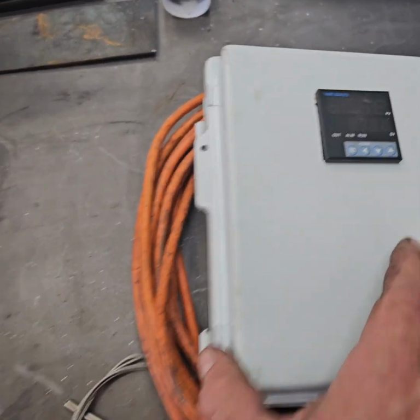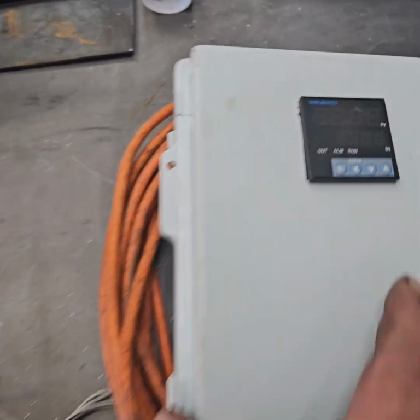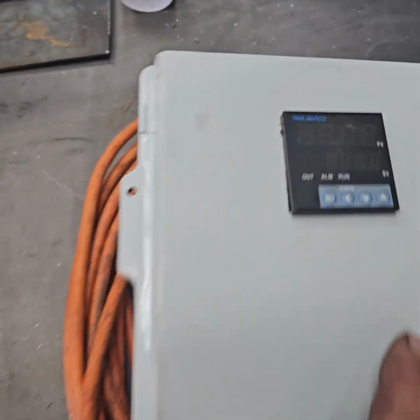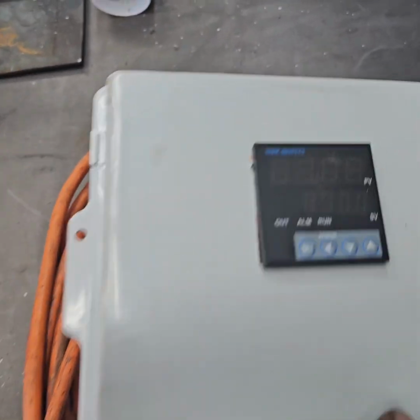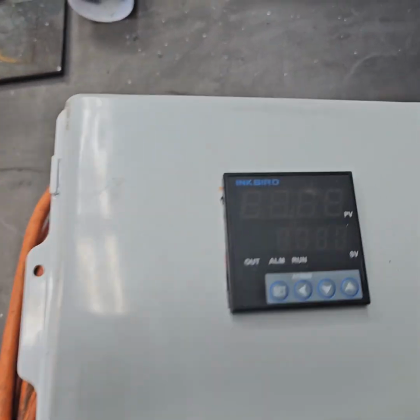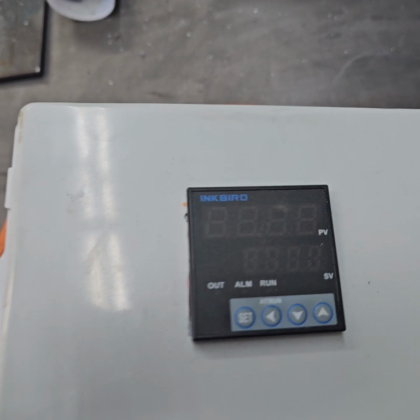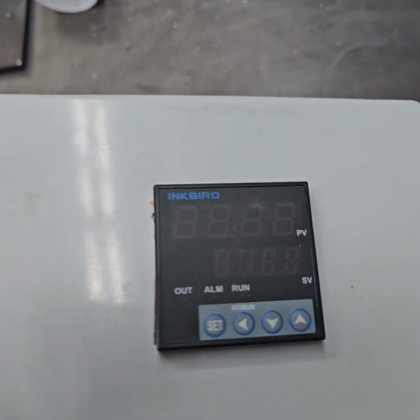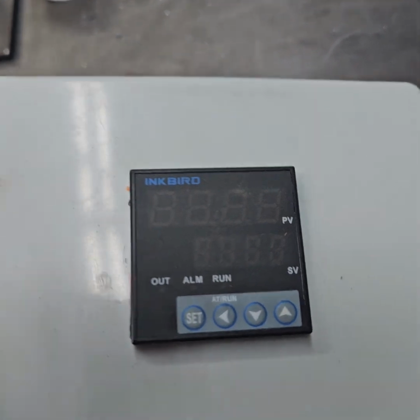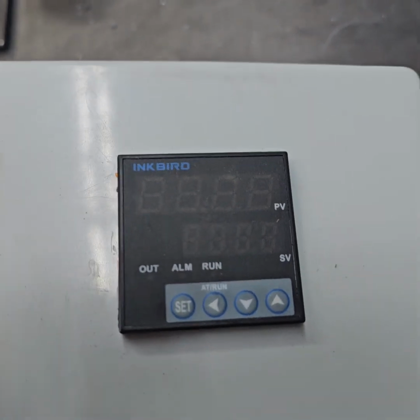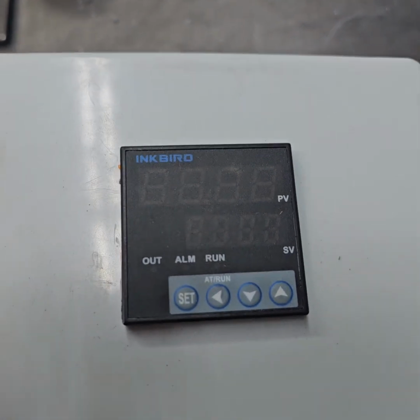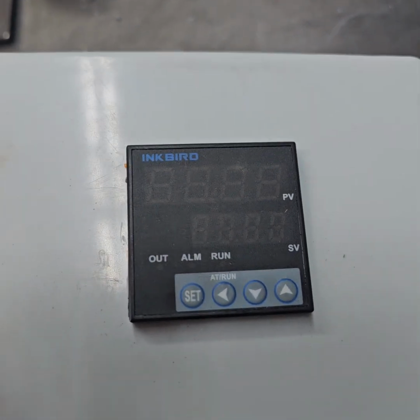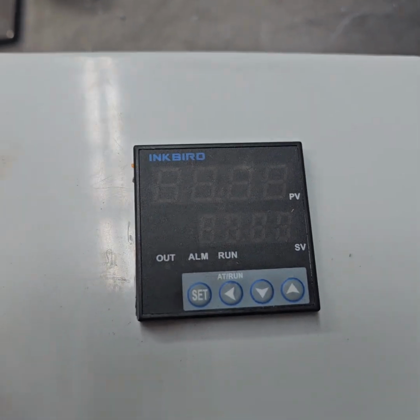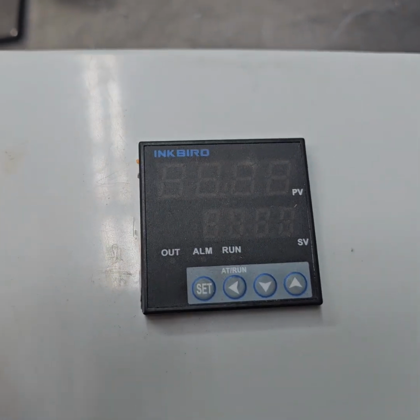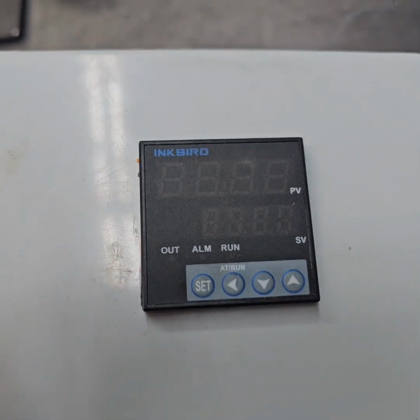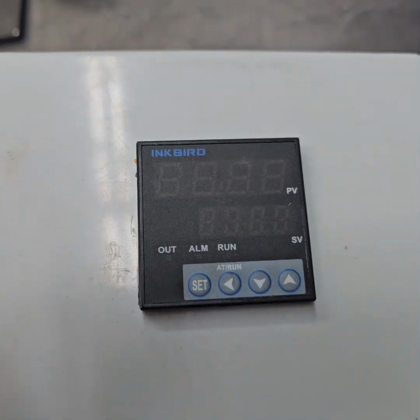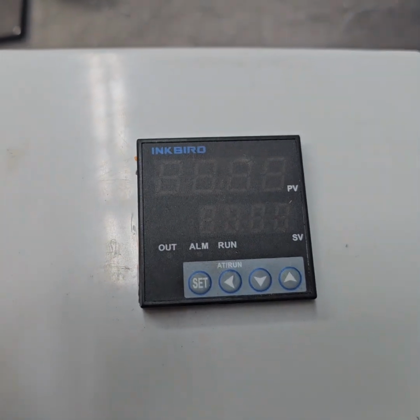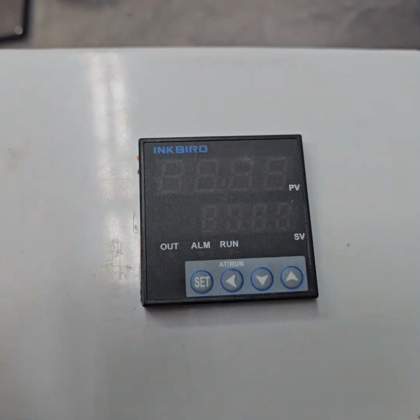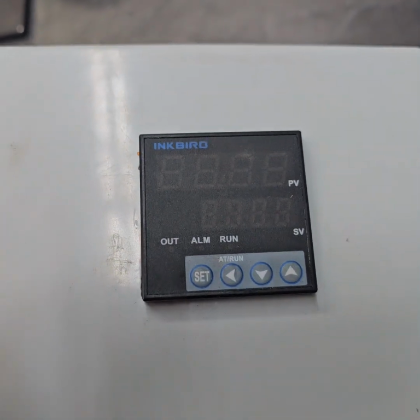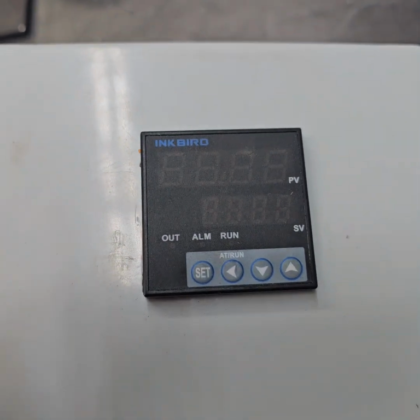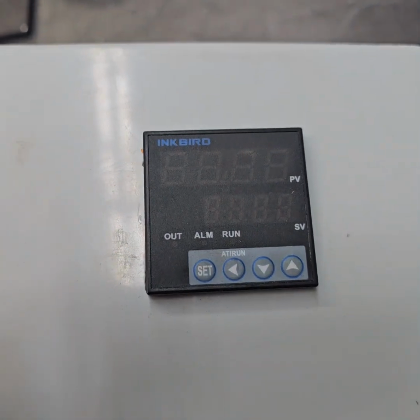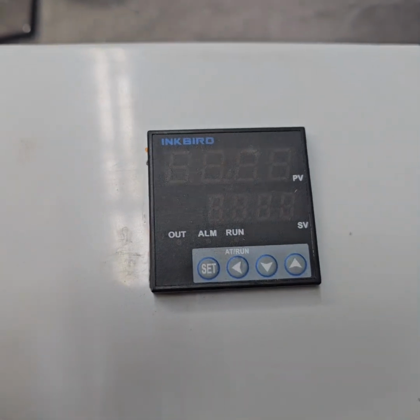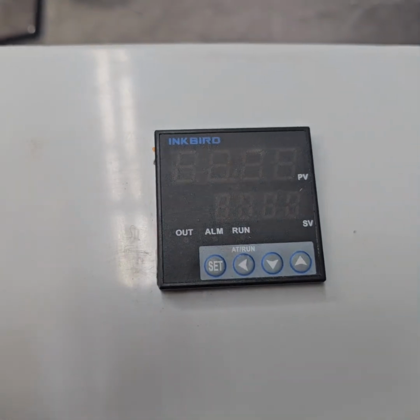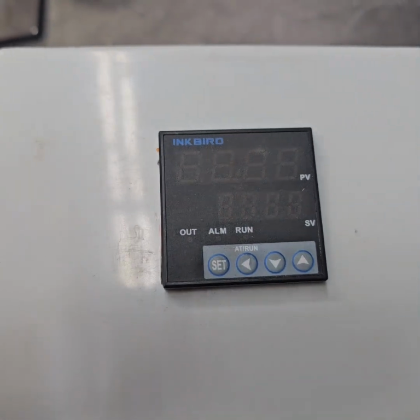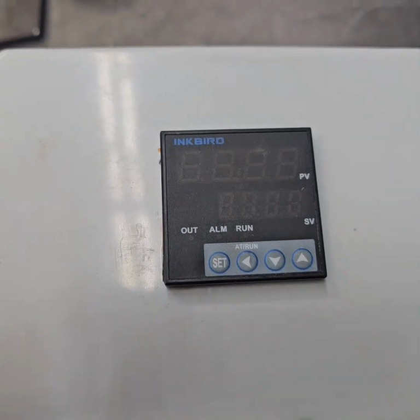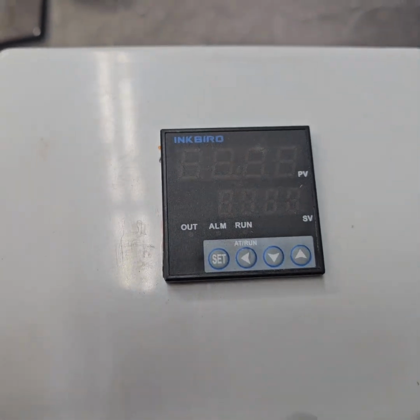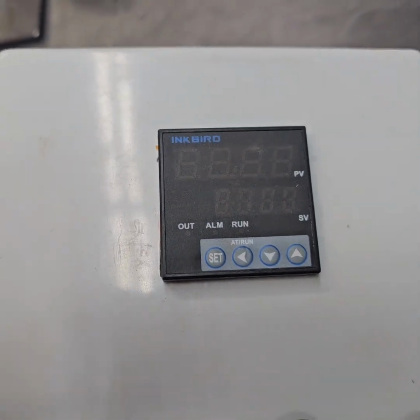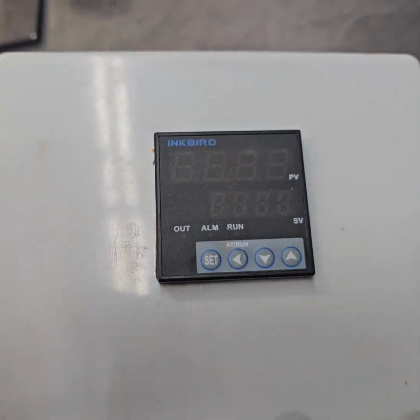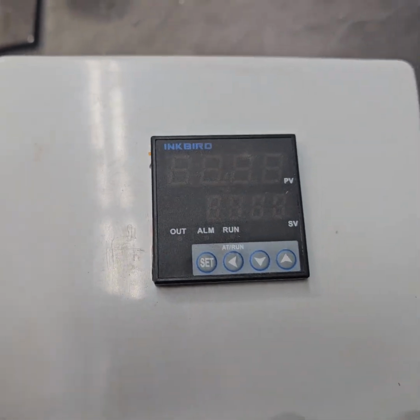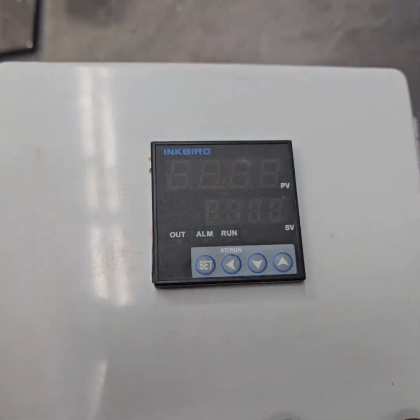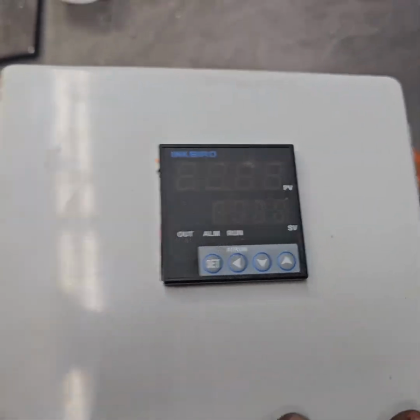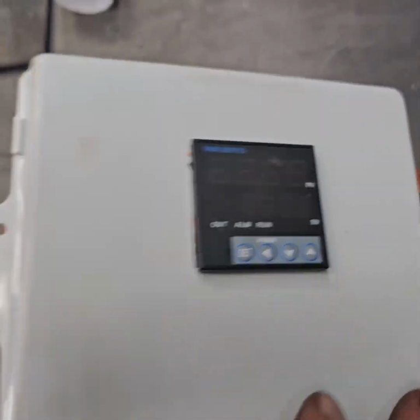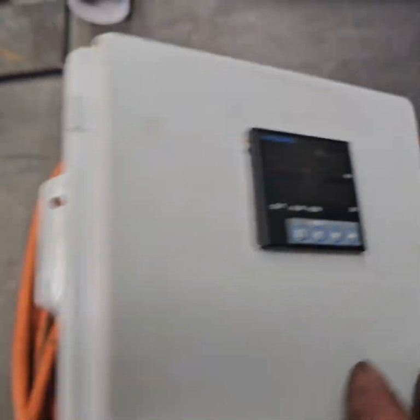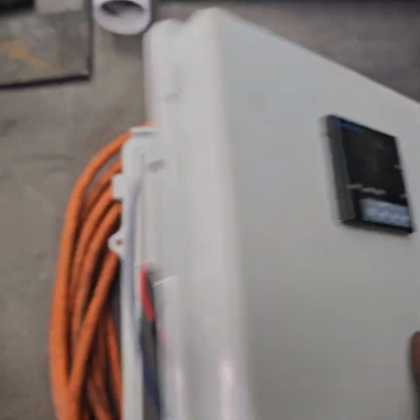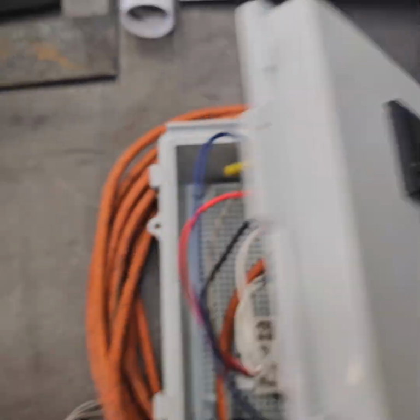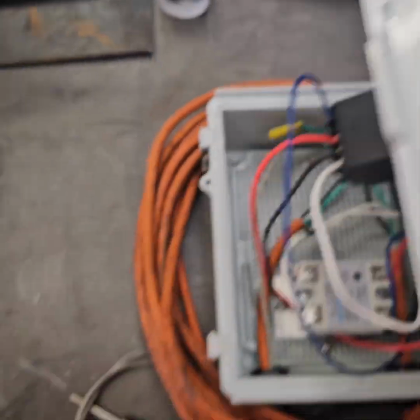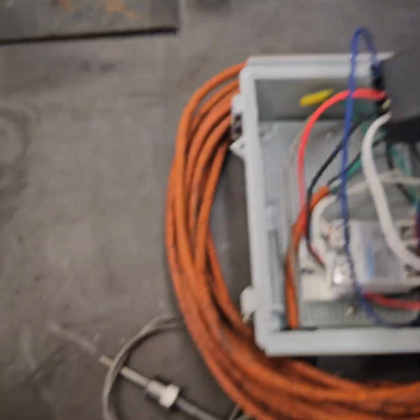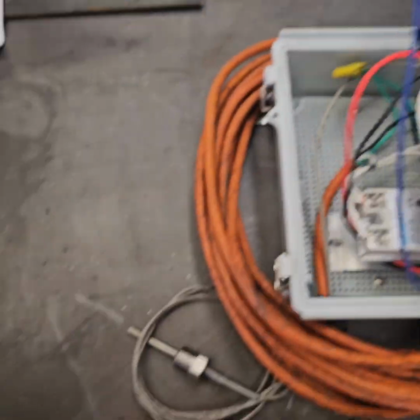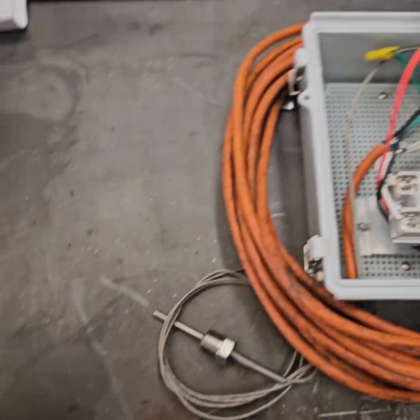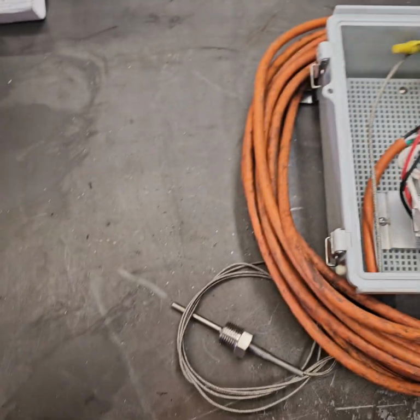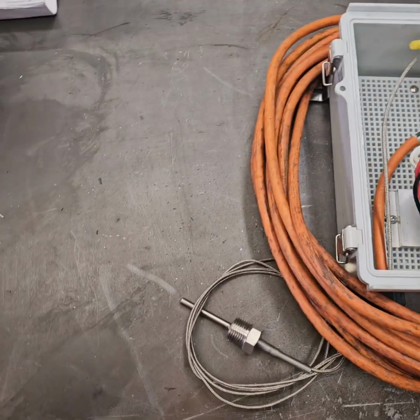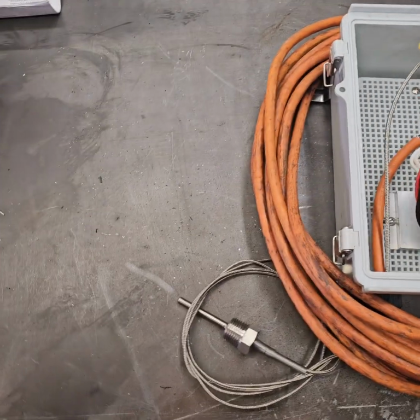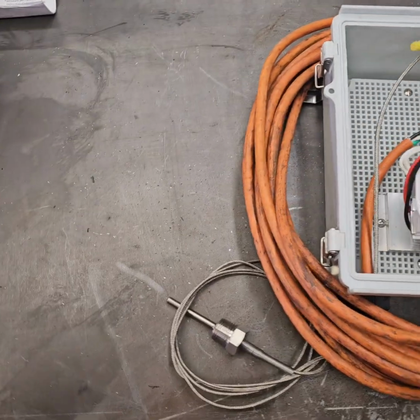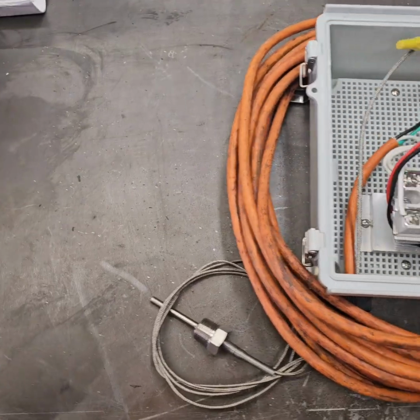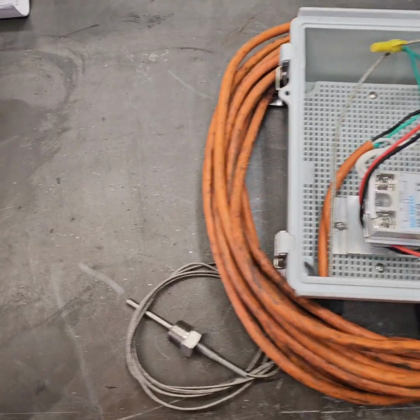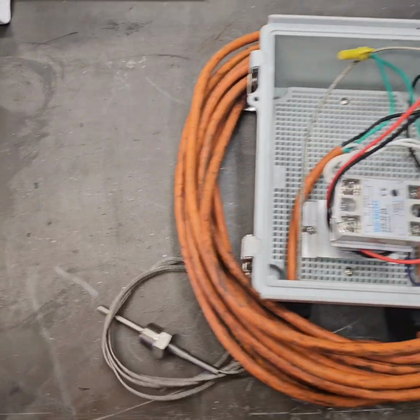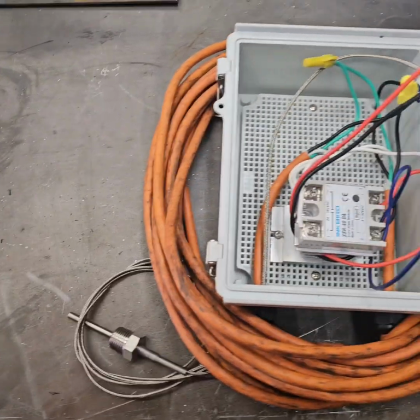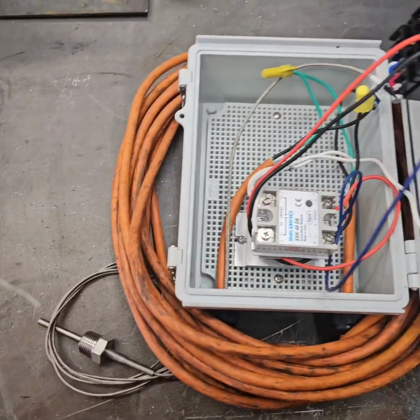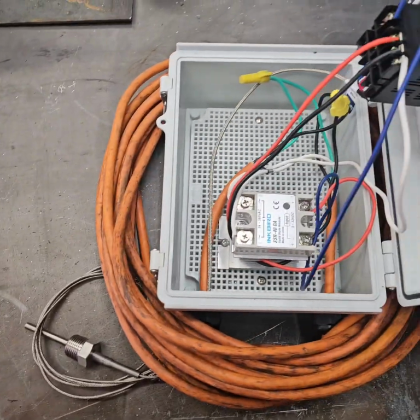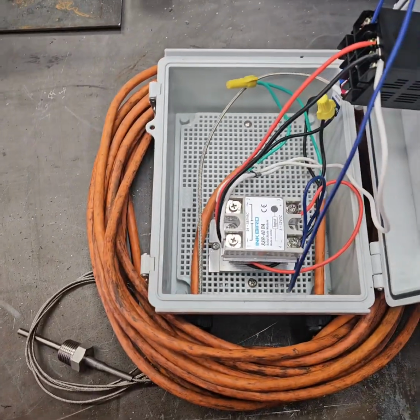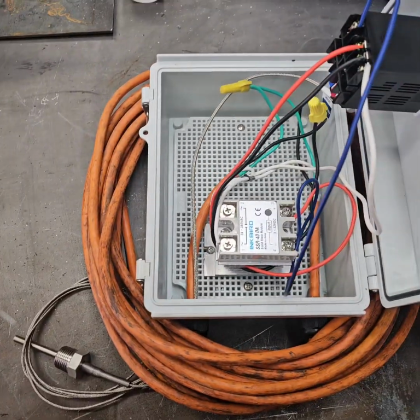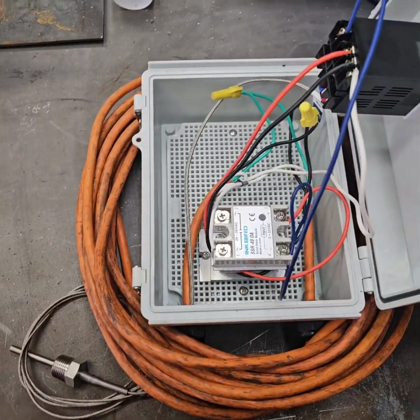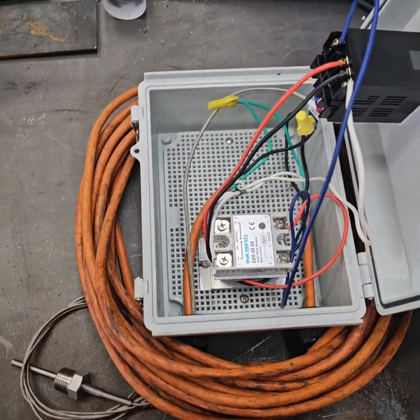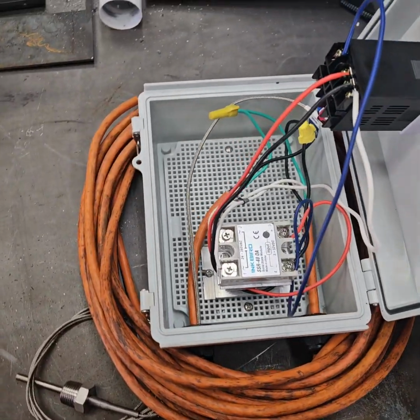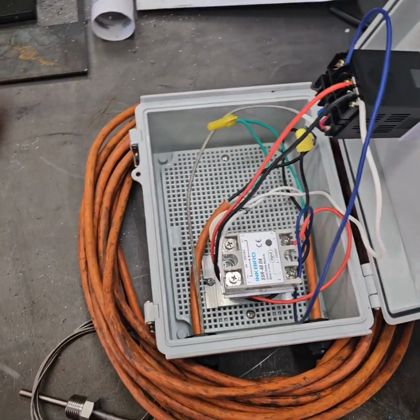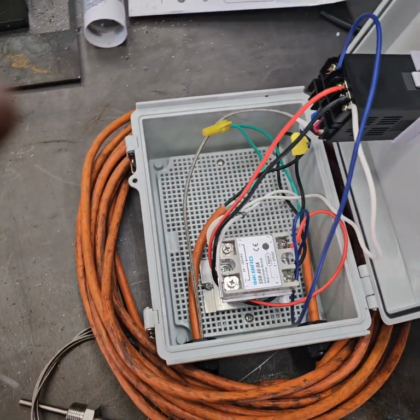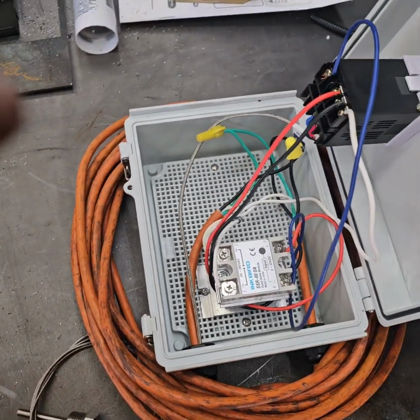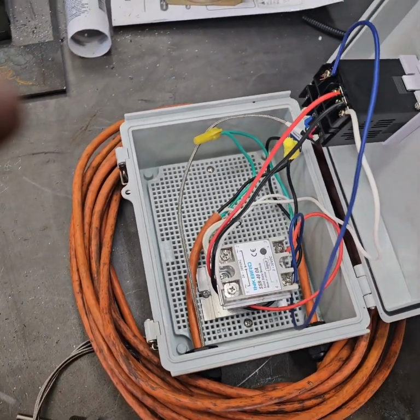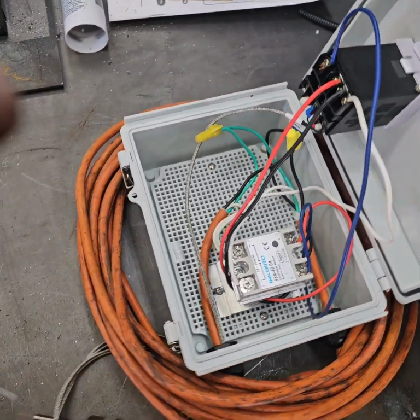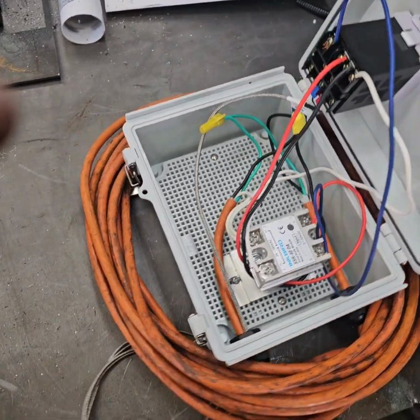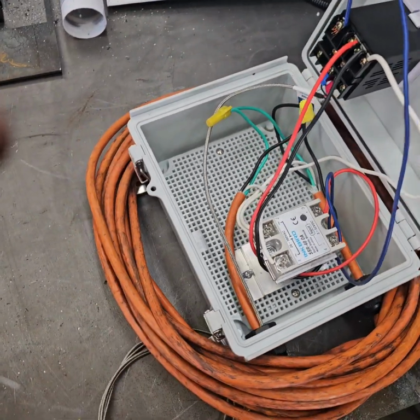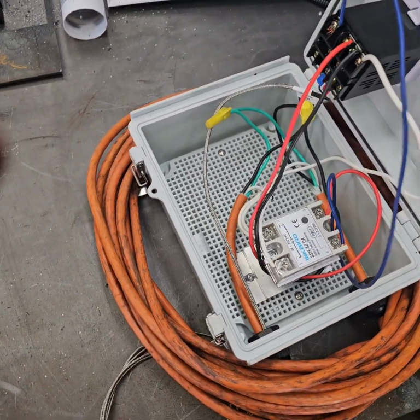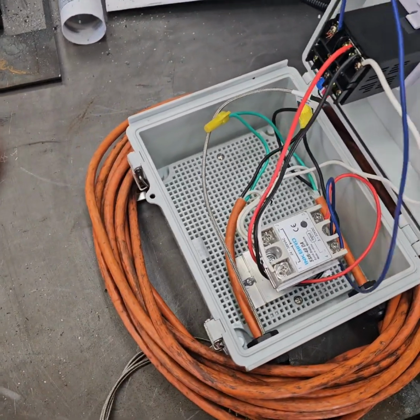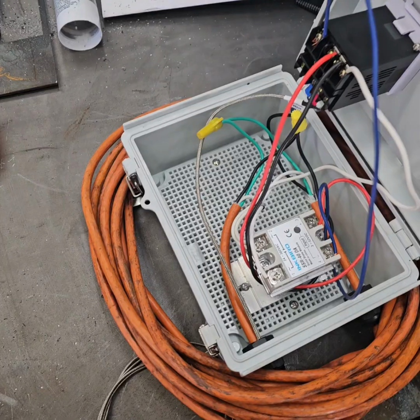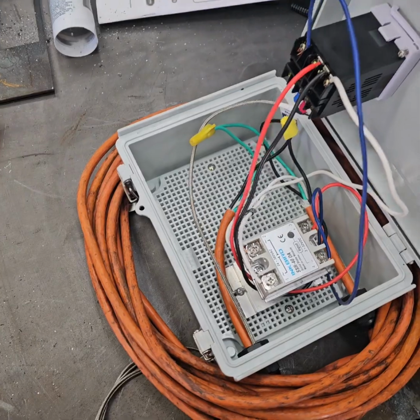I use the Inkbird PID controller. I'm going to open up here and try to show you how I wired it.